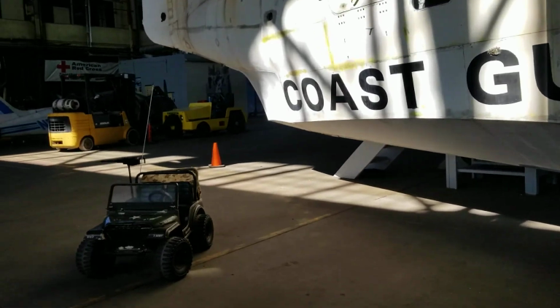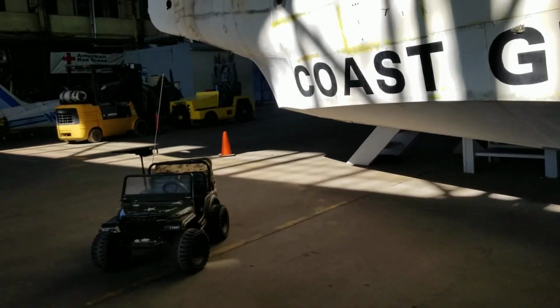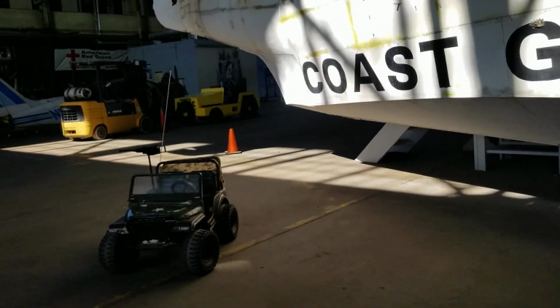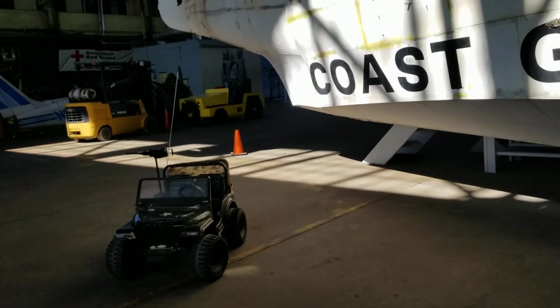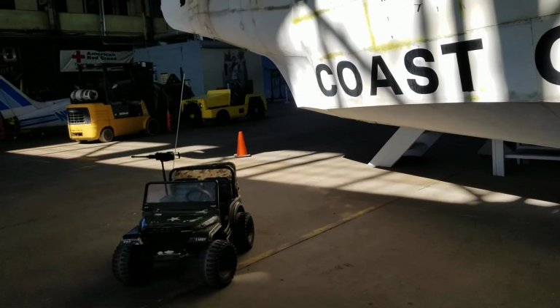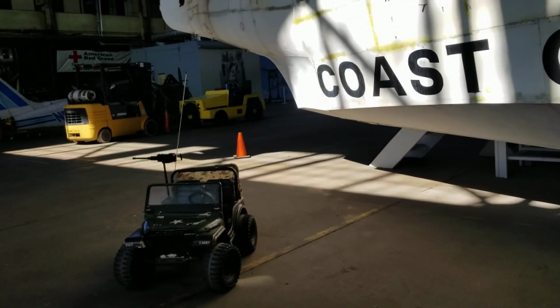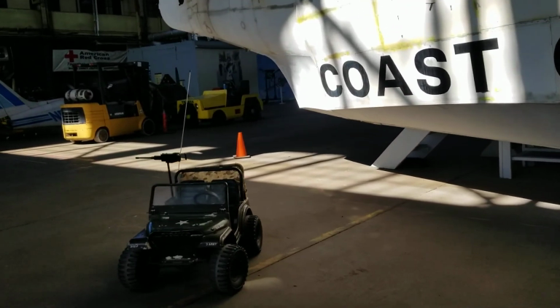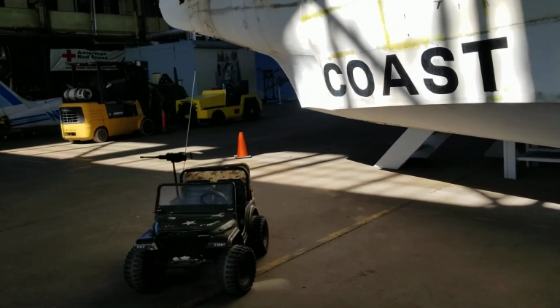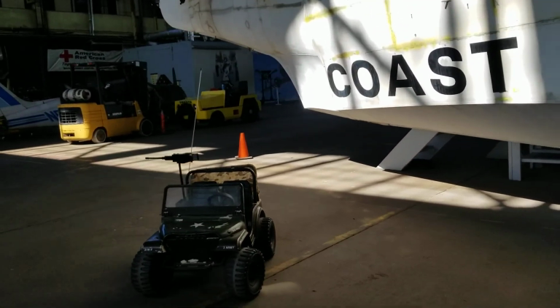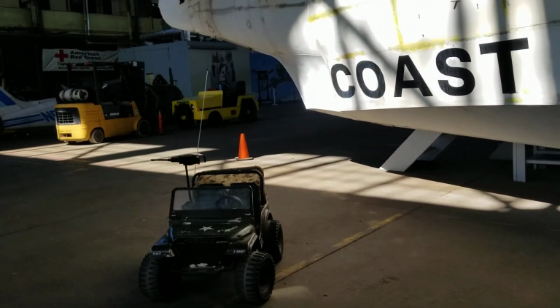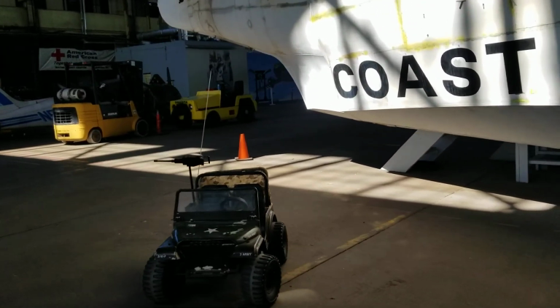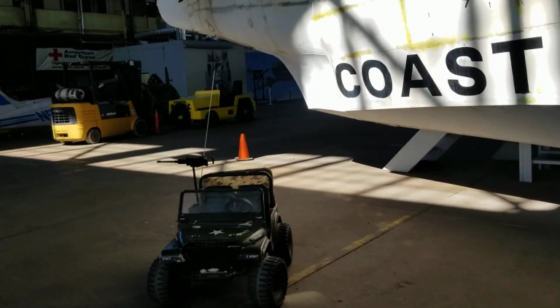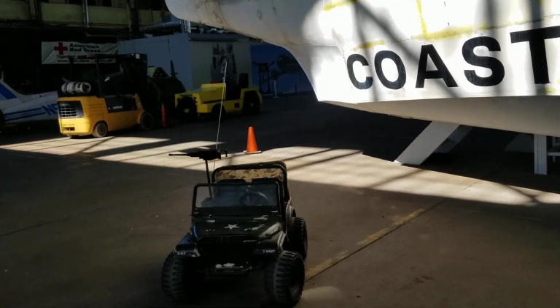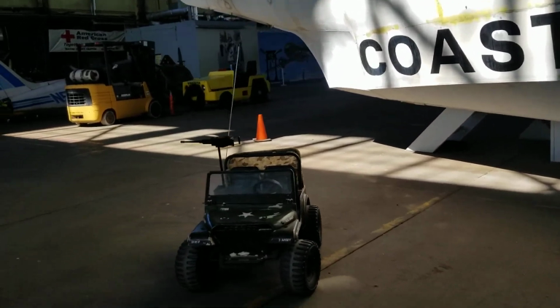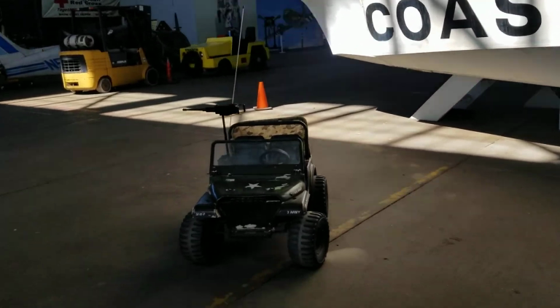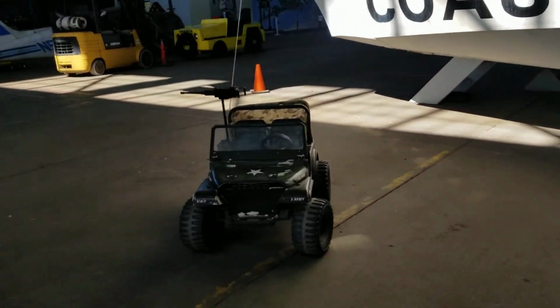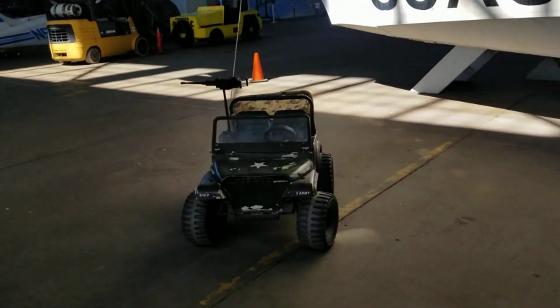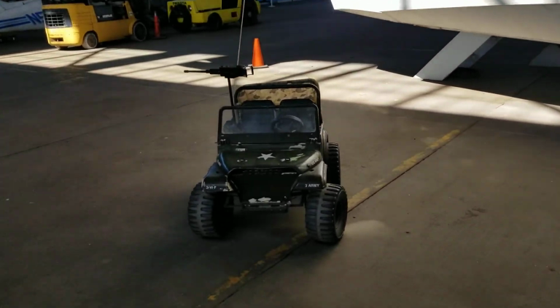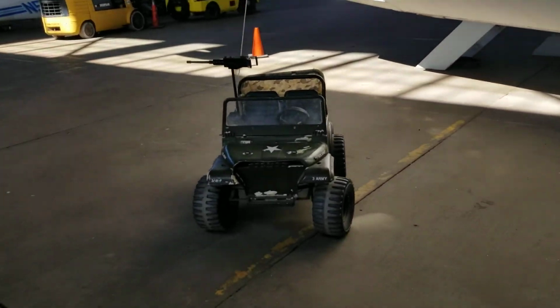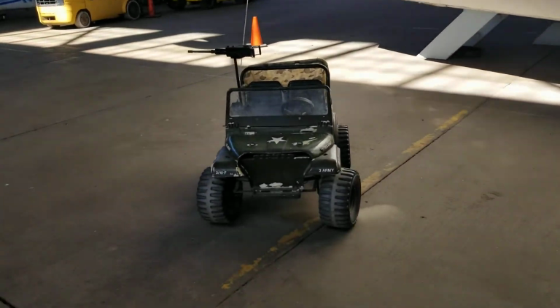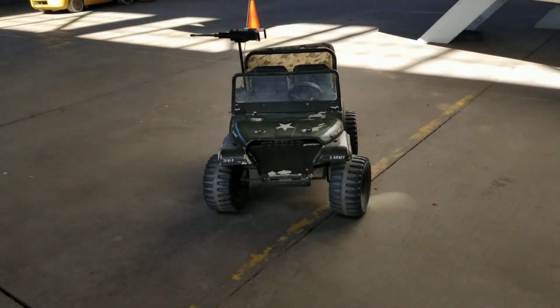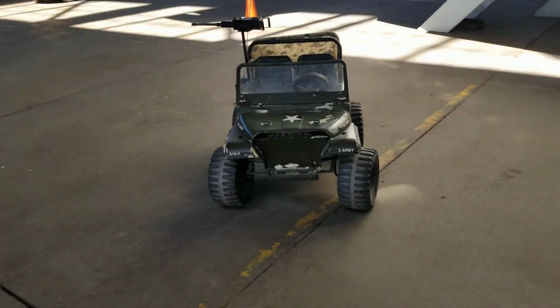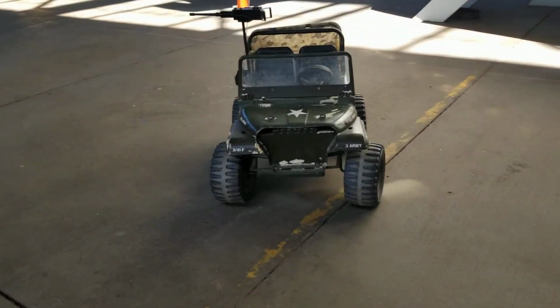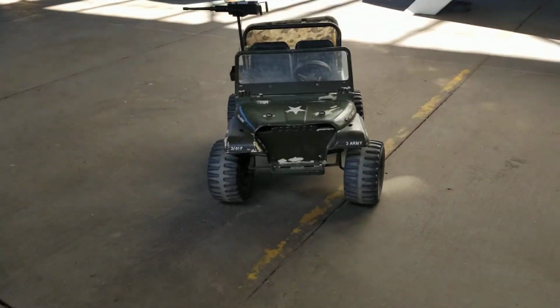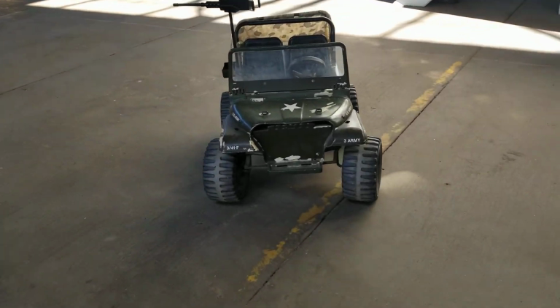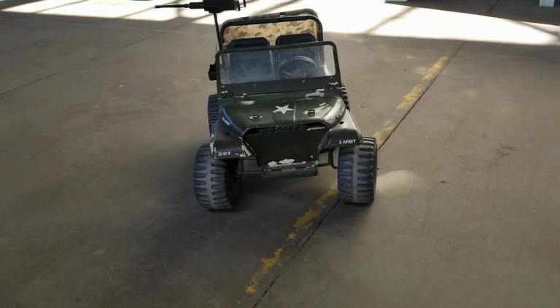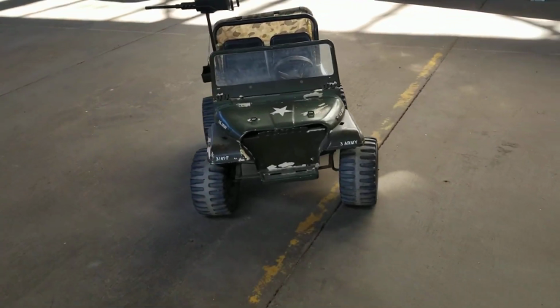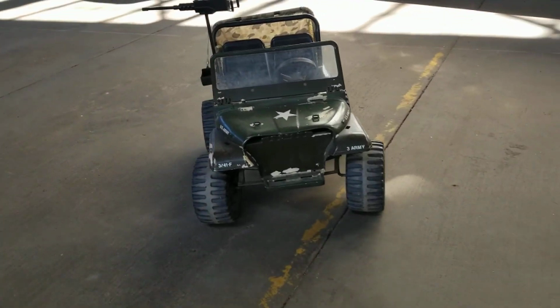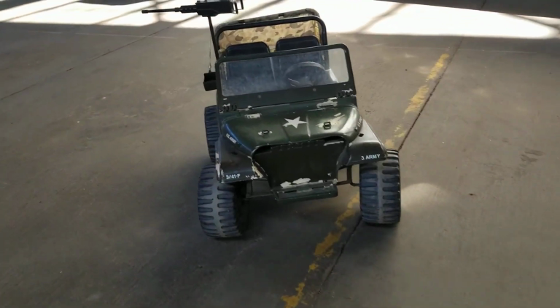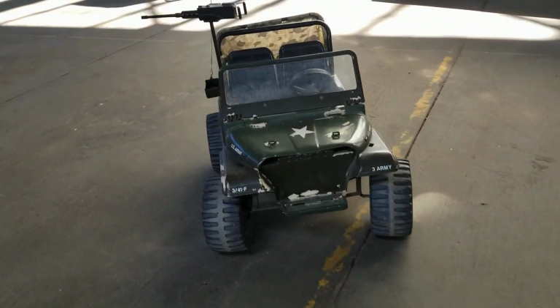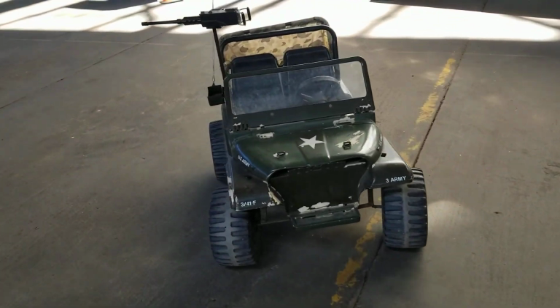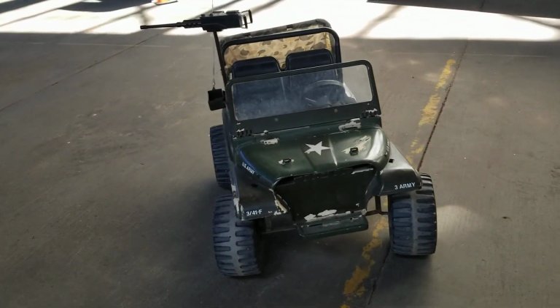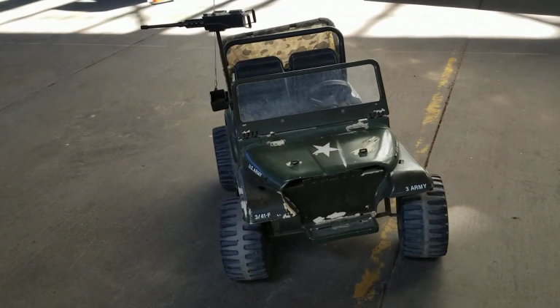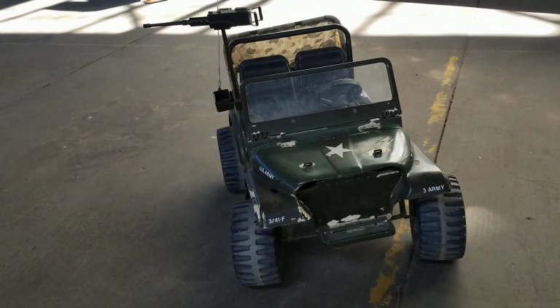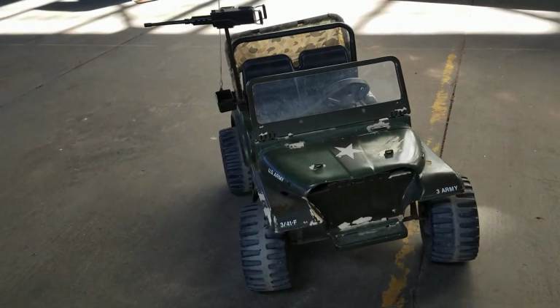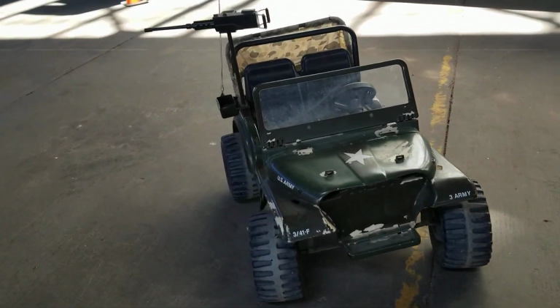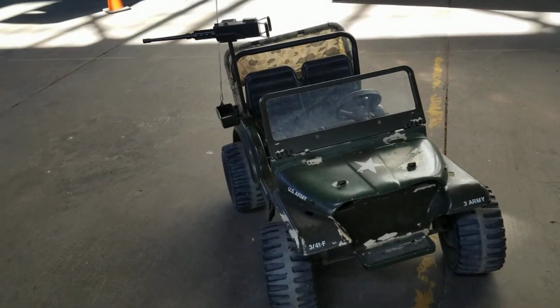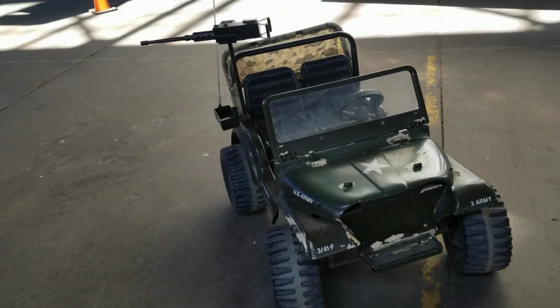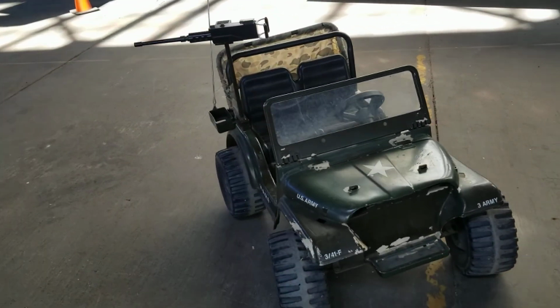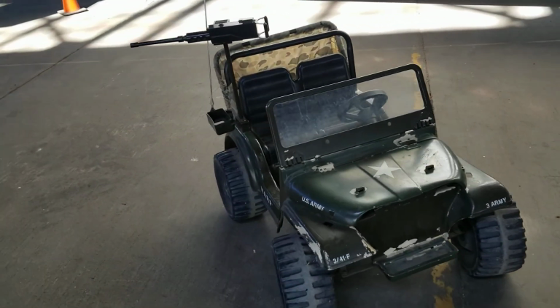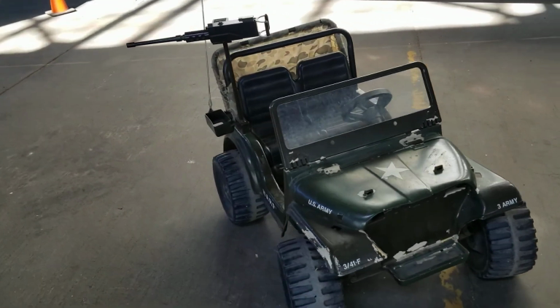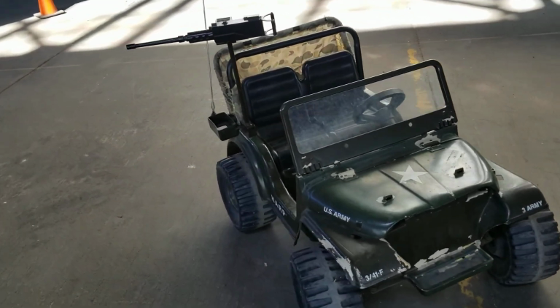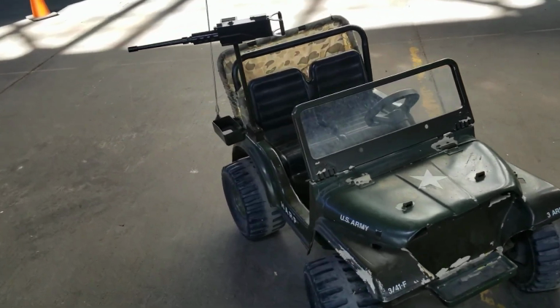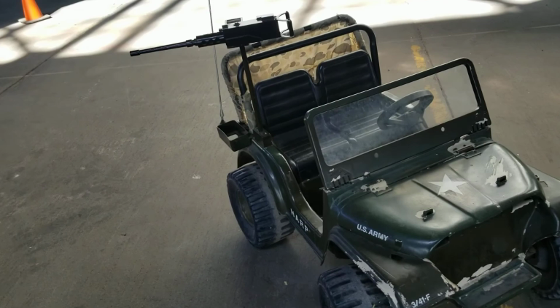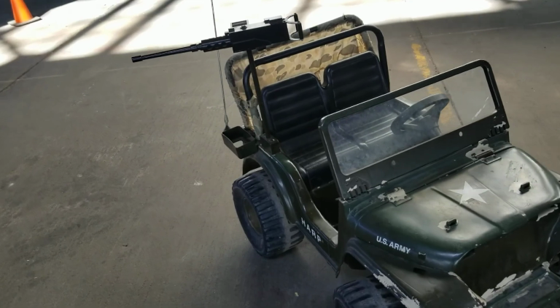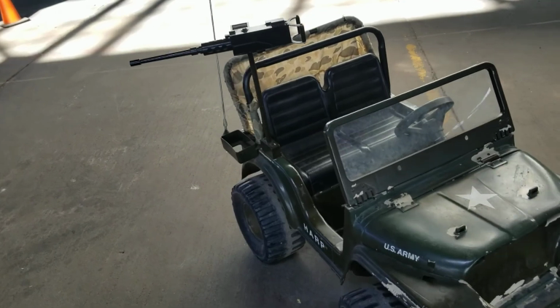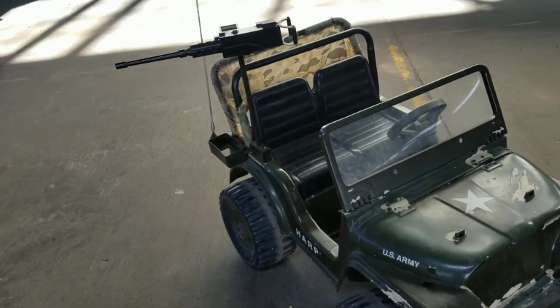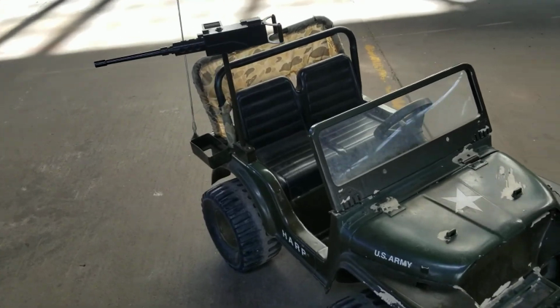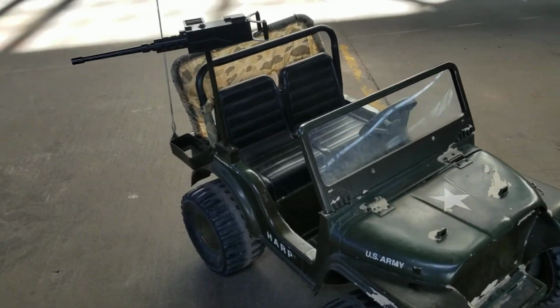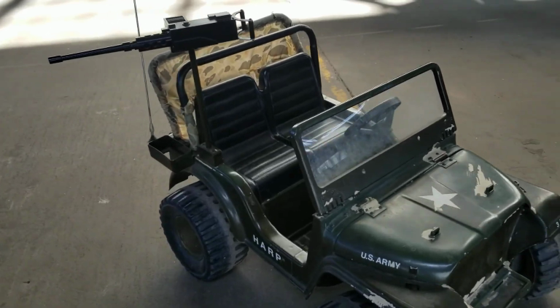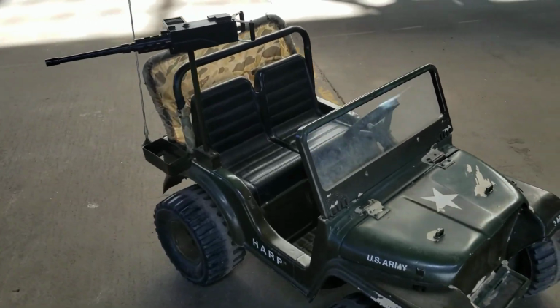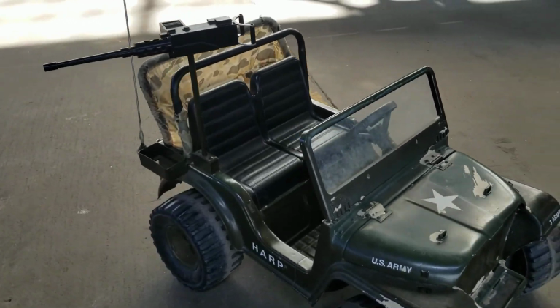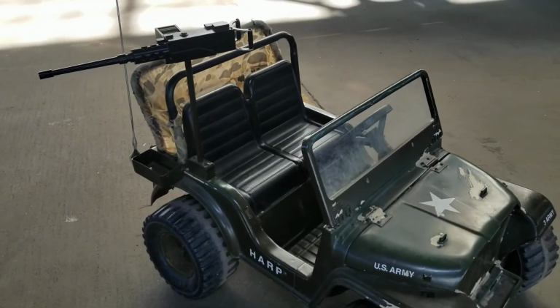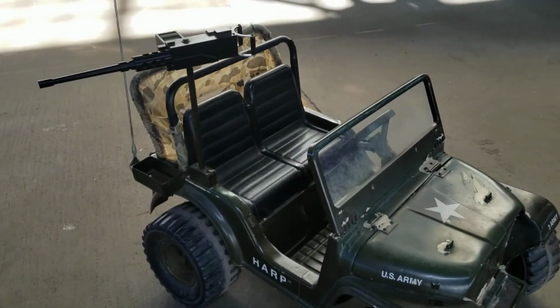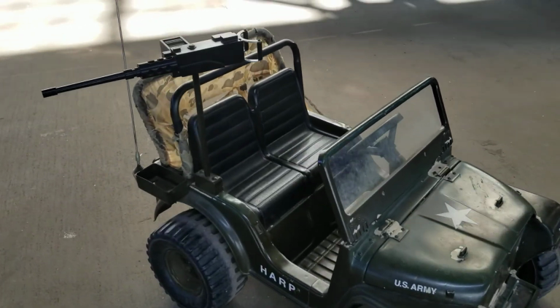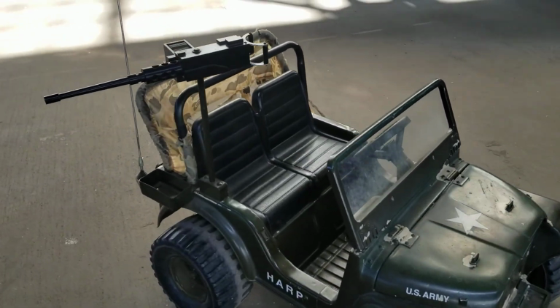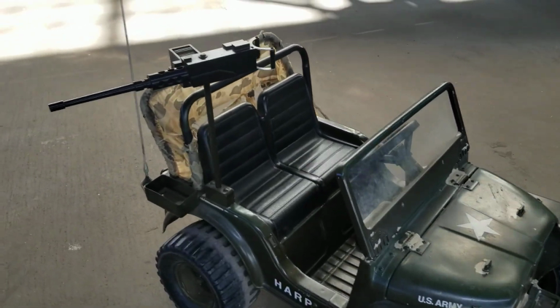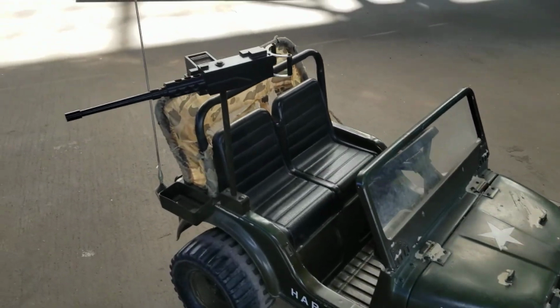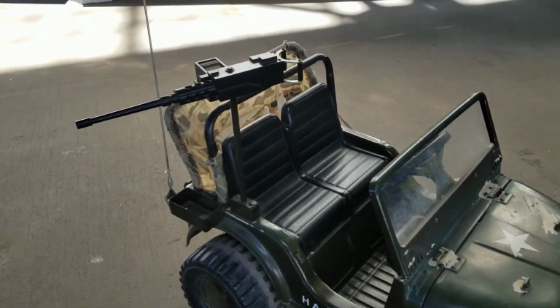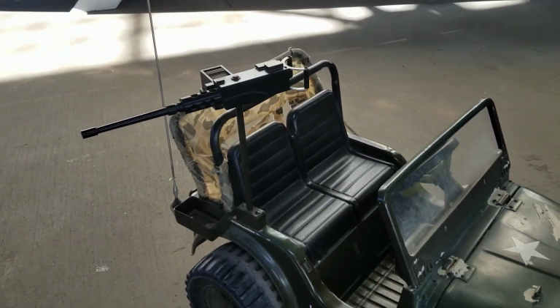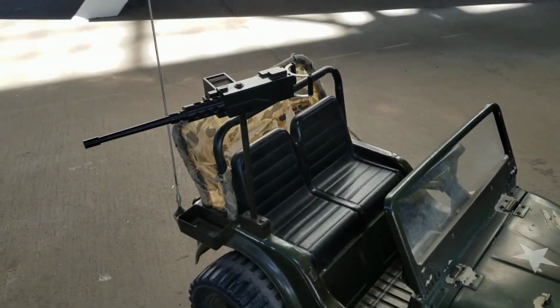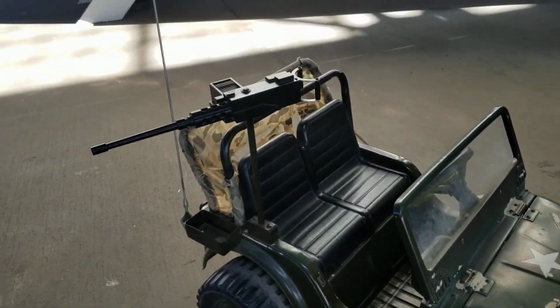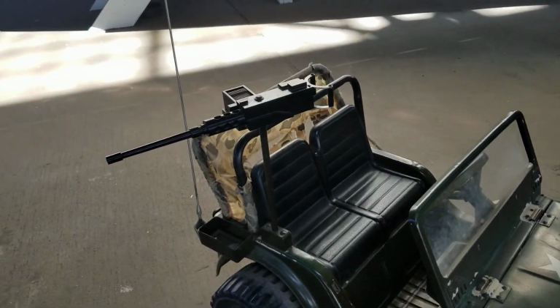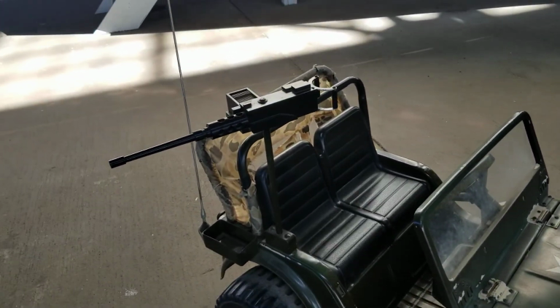Now check this one out. I don't even know what the heck this is — this thing has a freaking 50 caliber machine gun on it.